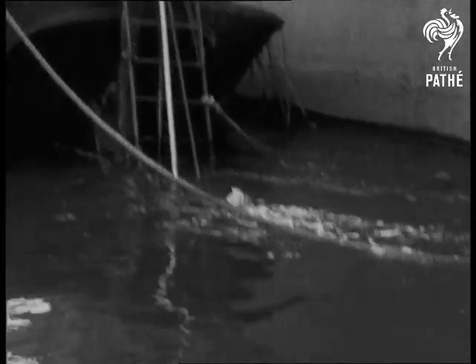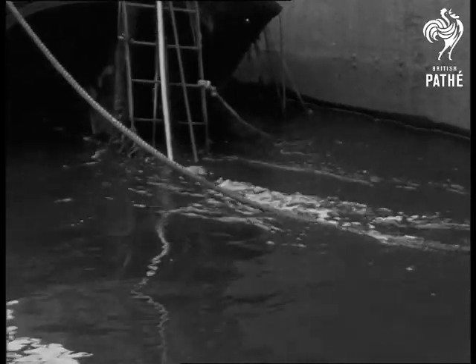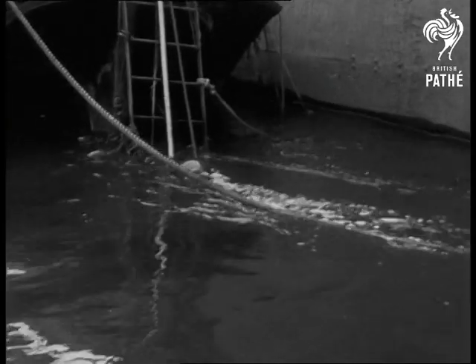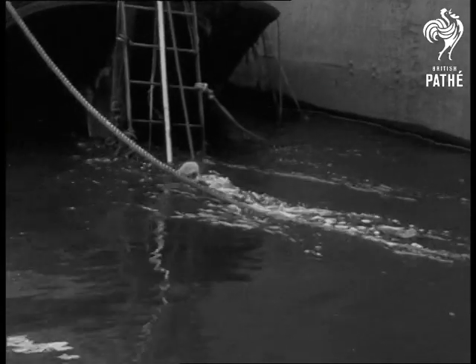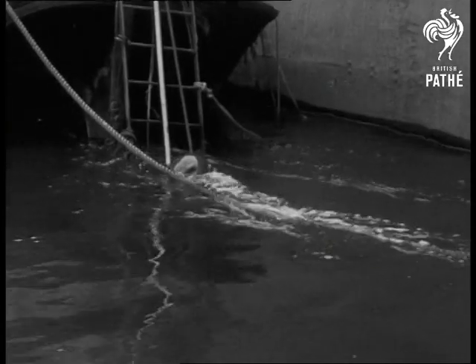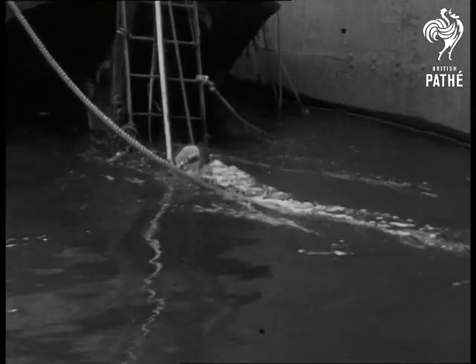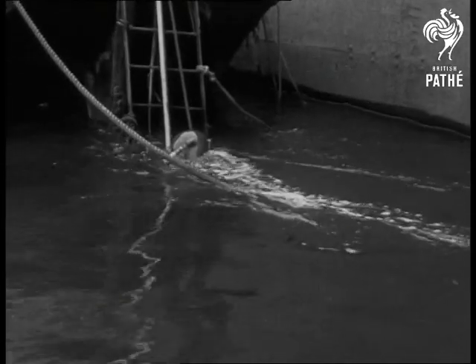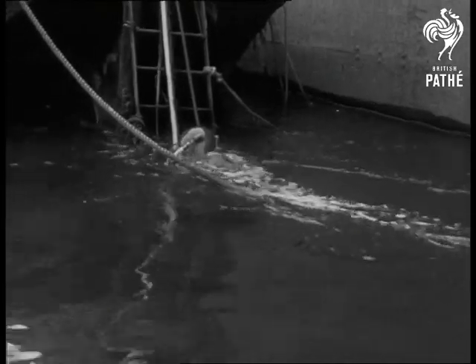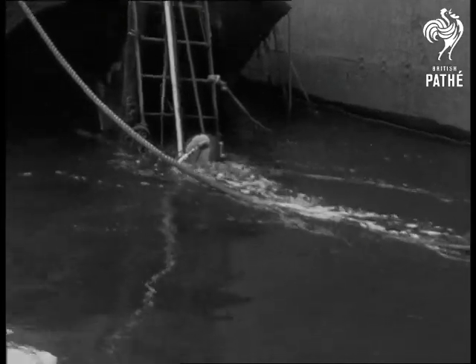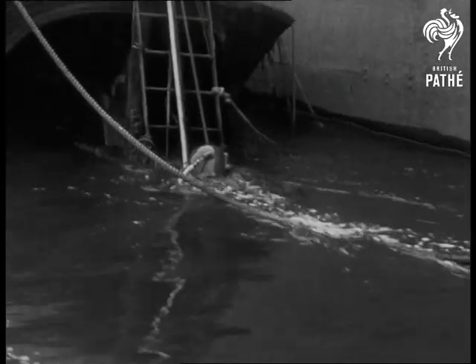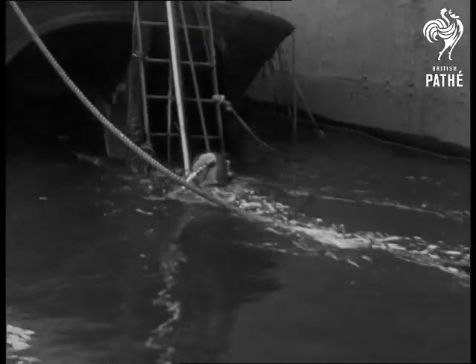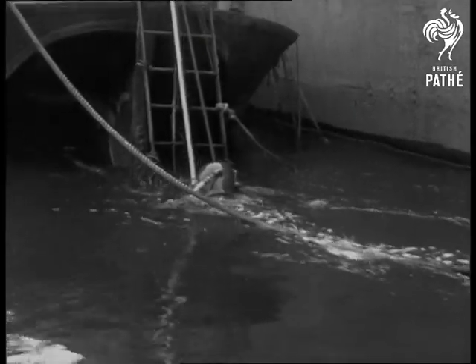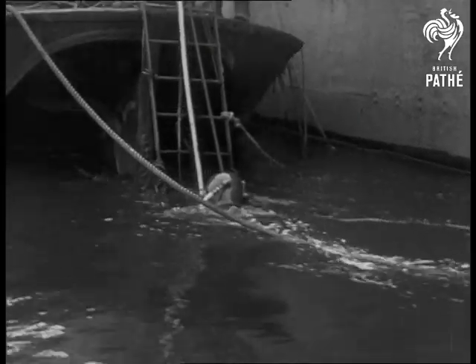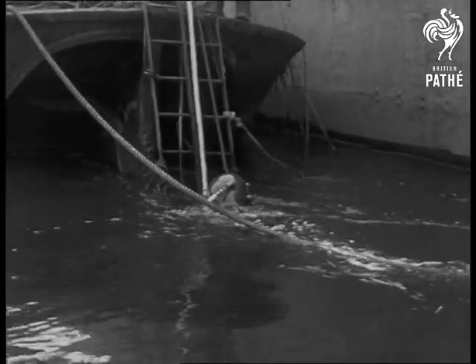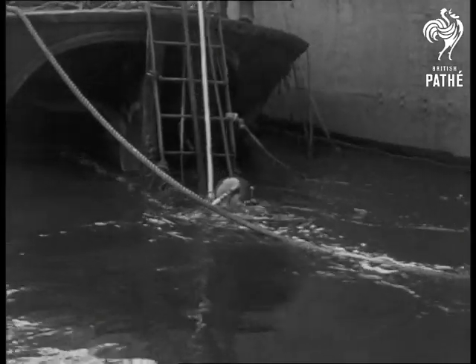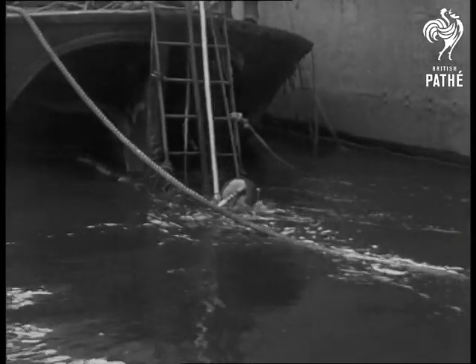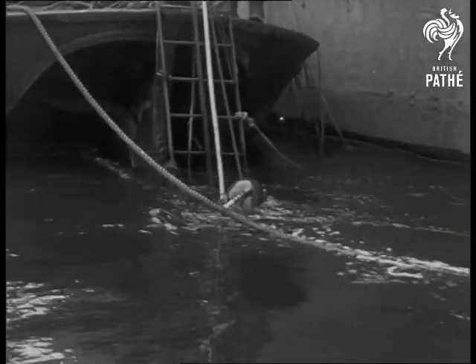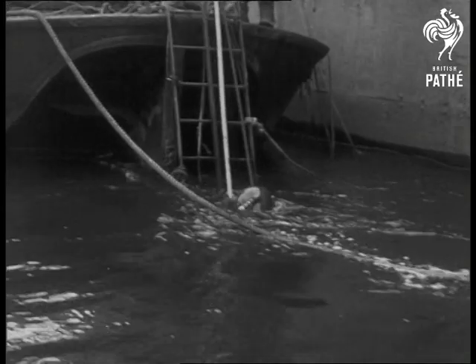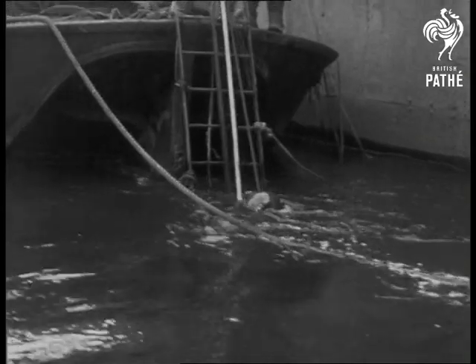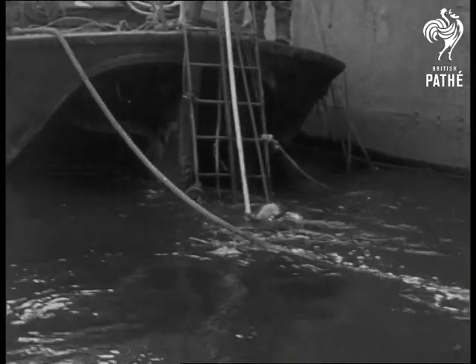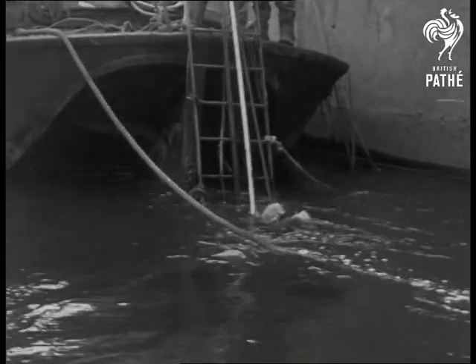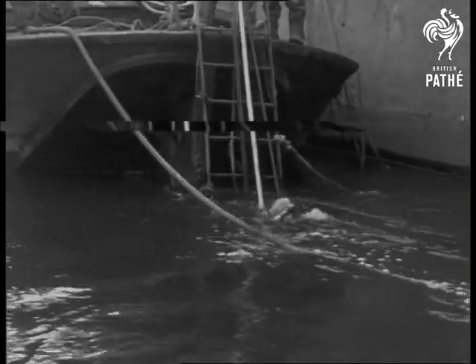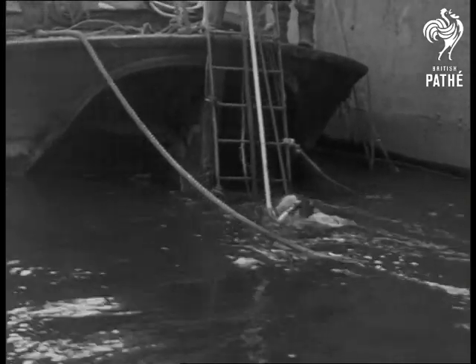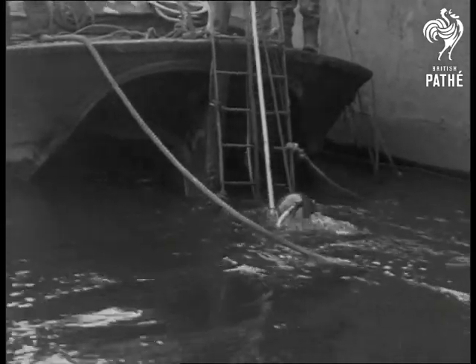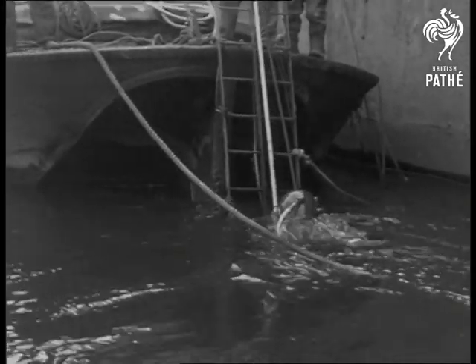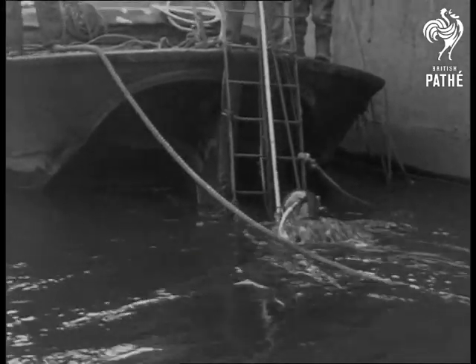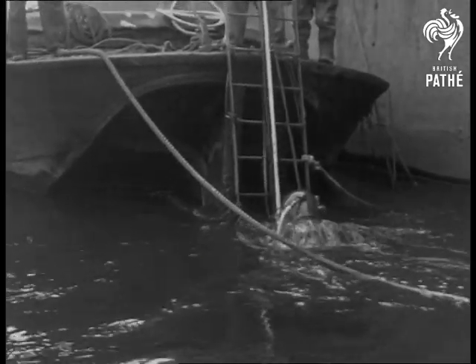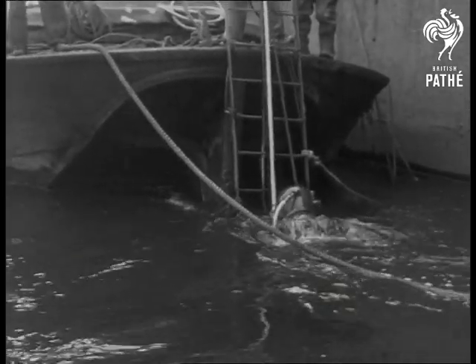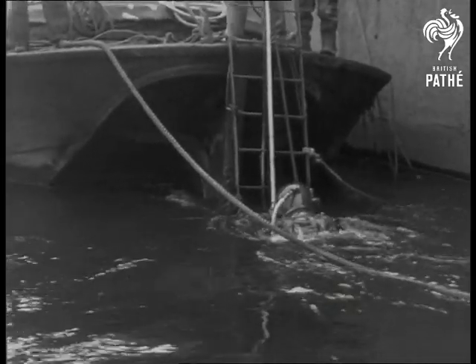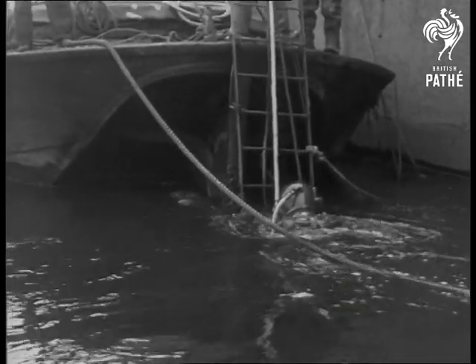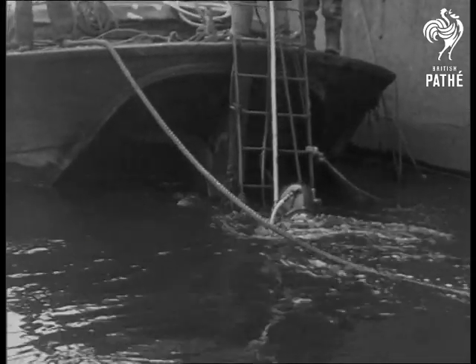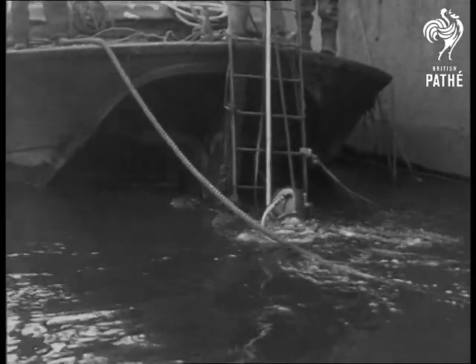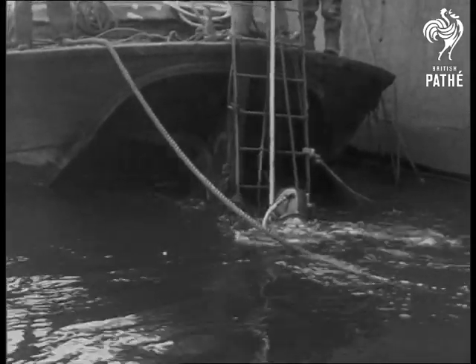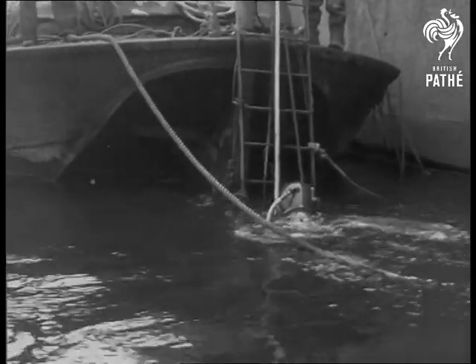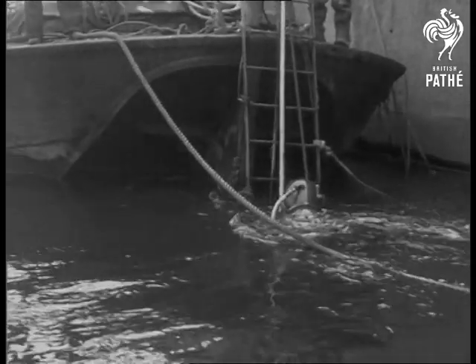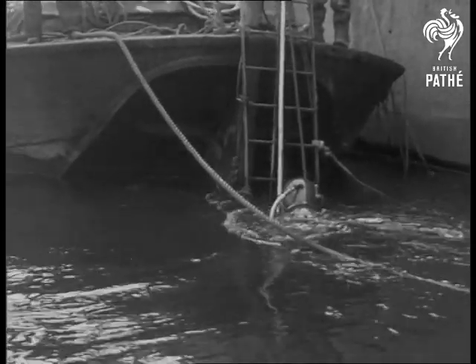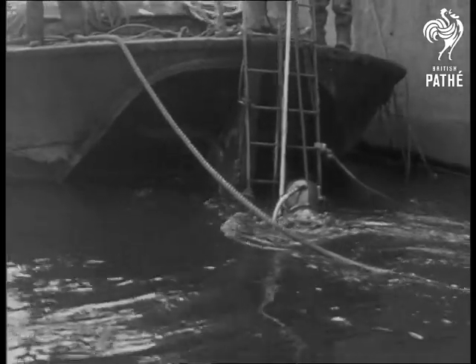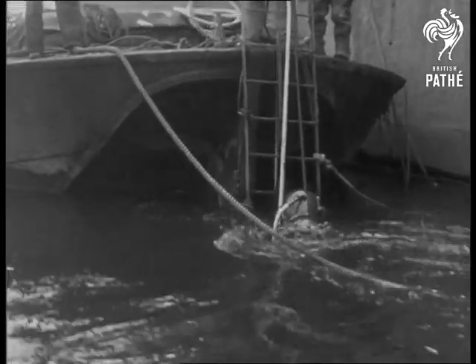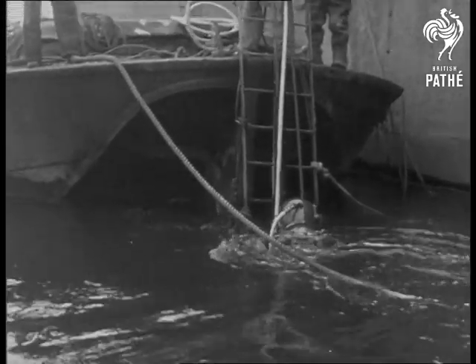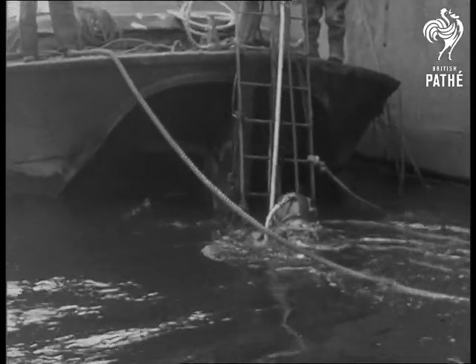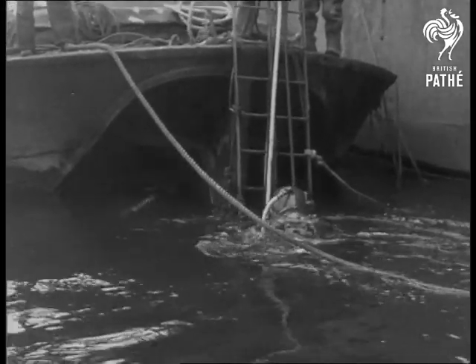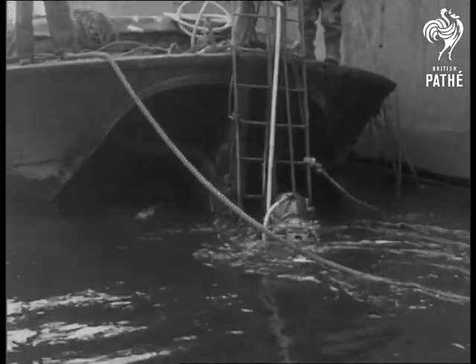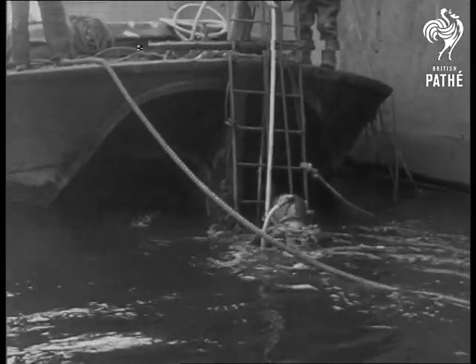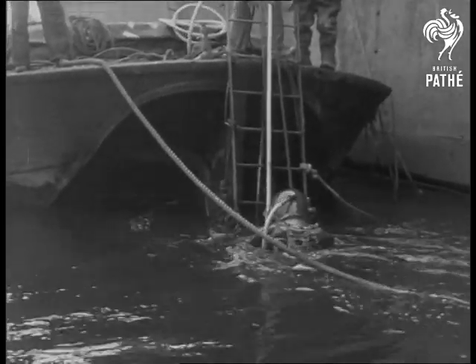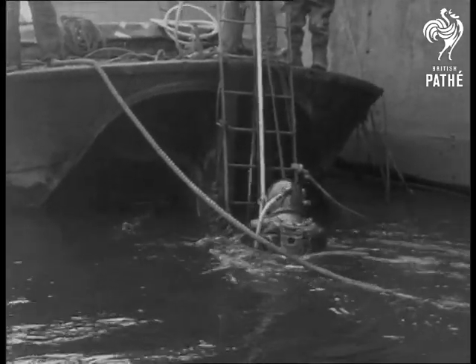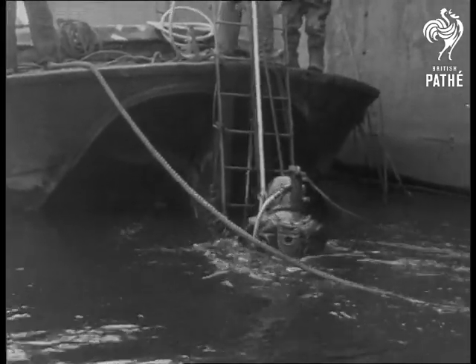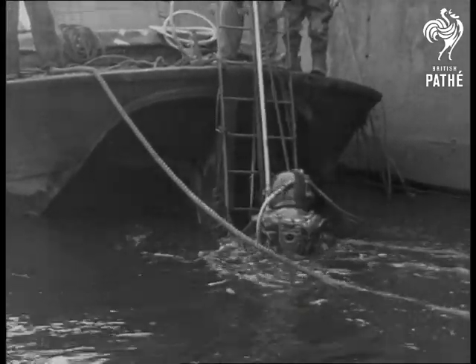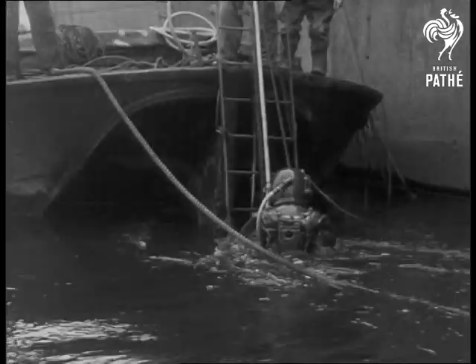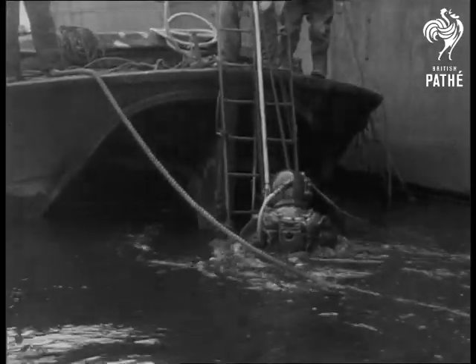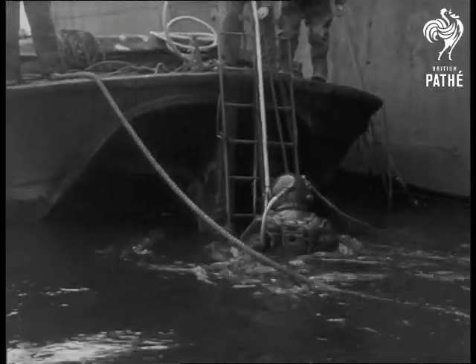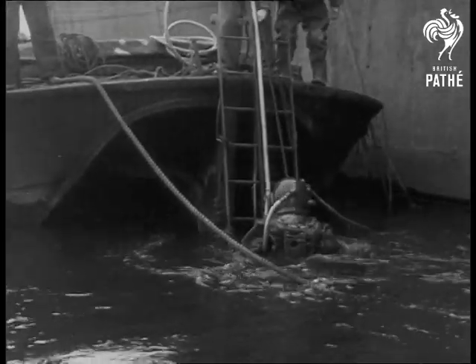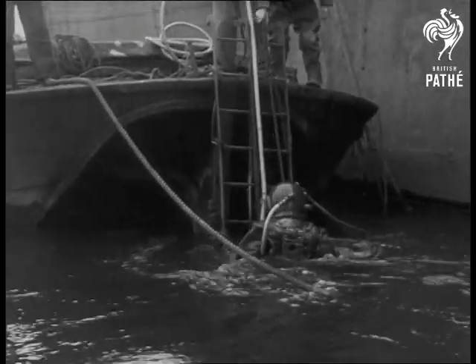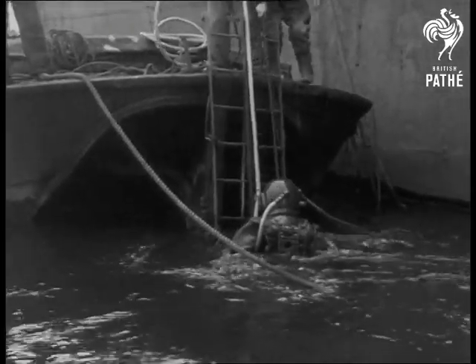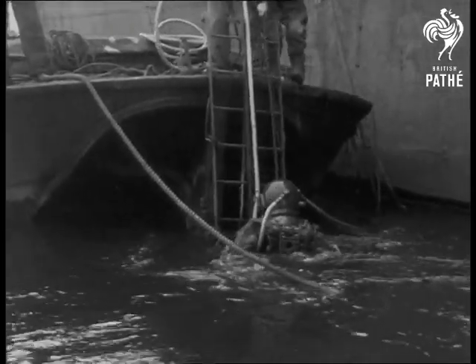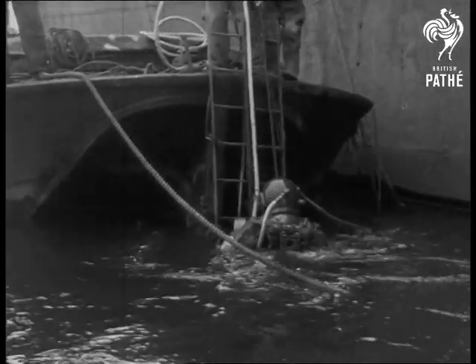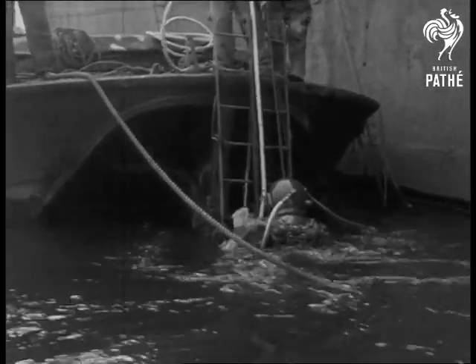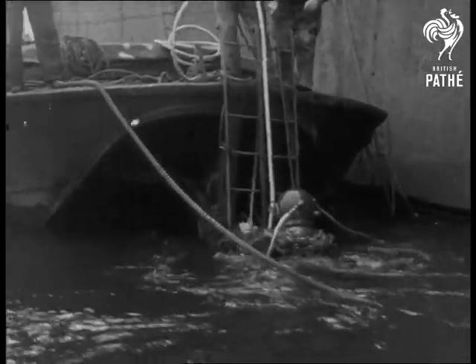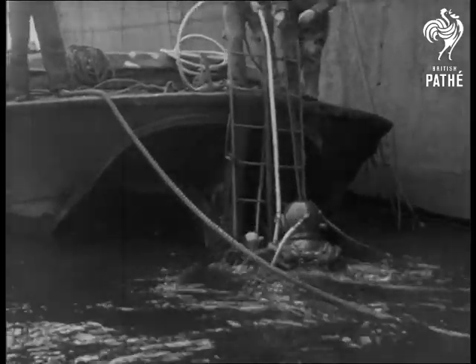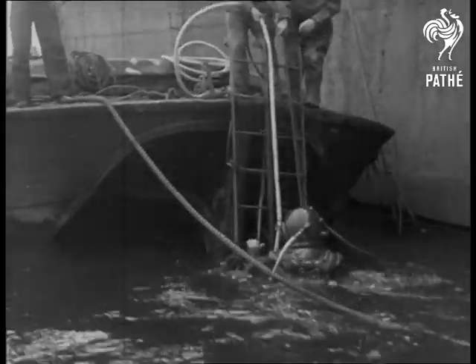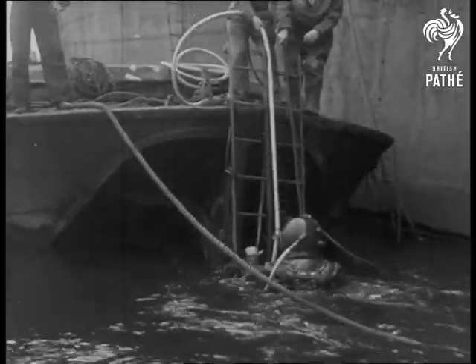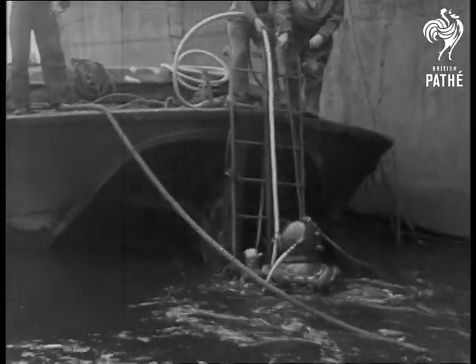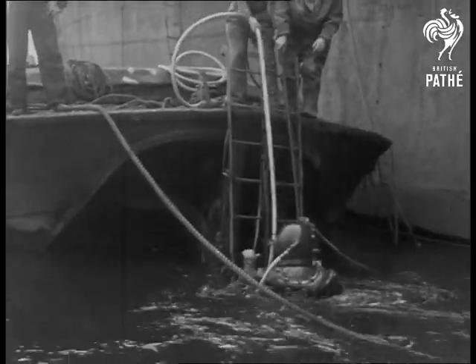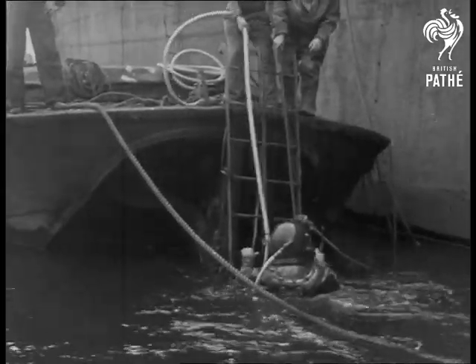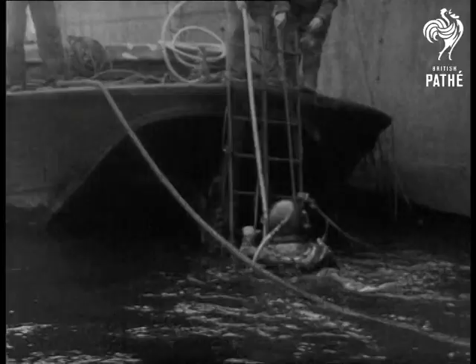And that's that. Thanks to the underwater welding process, another ship has been repaired without having to be brought out of the water.